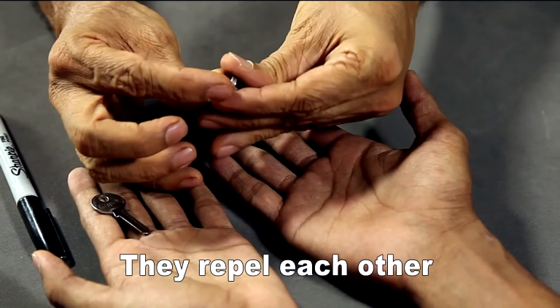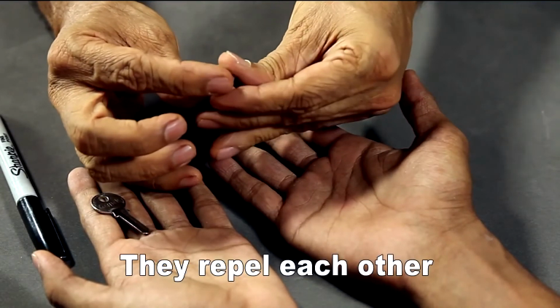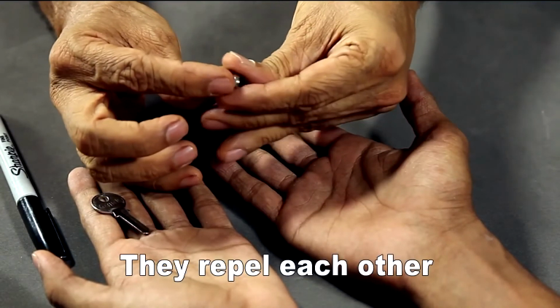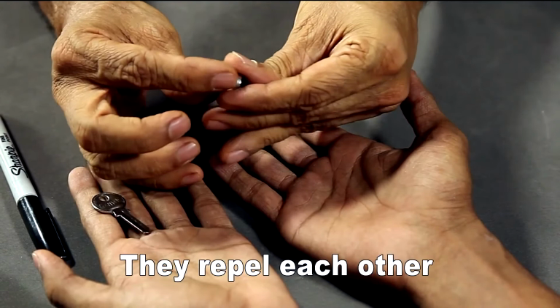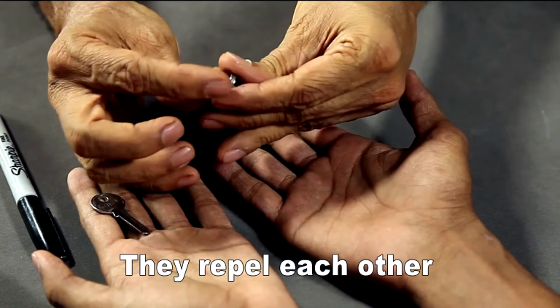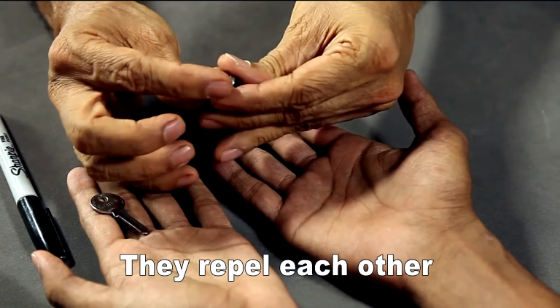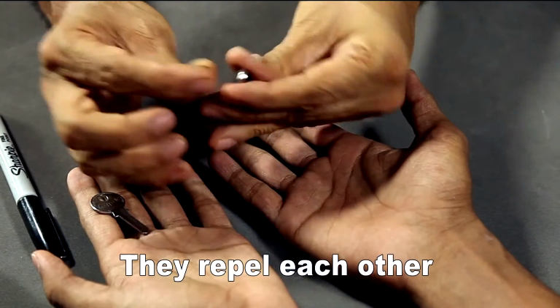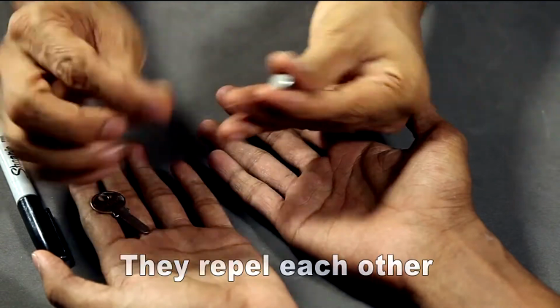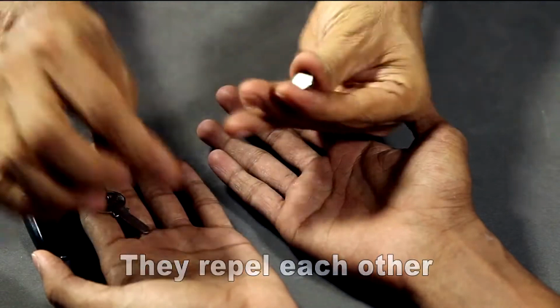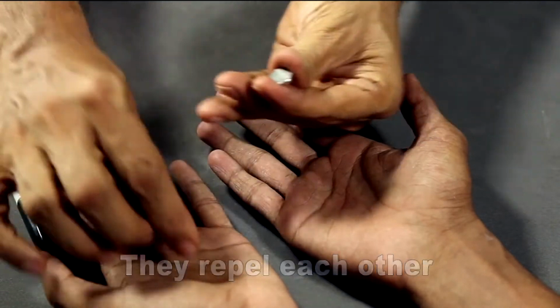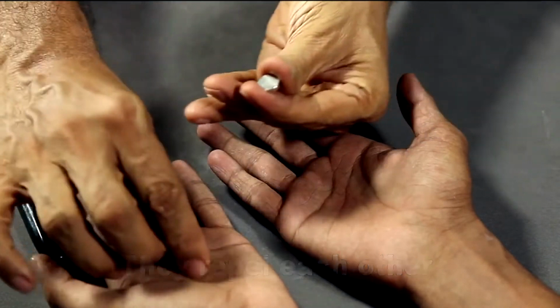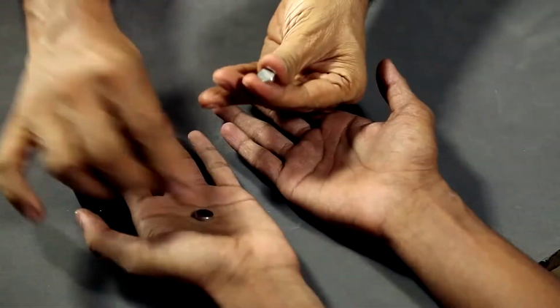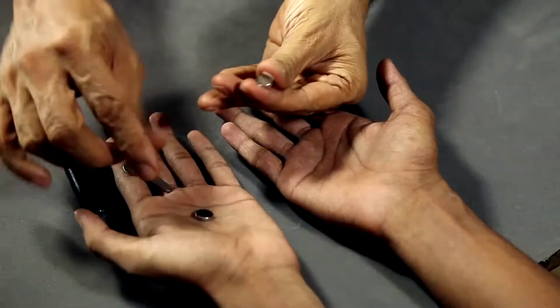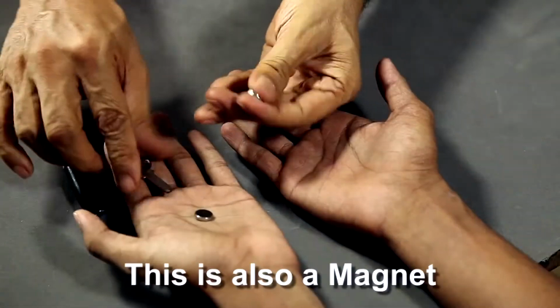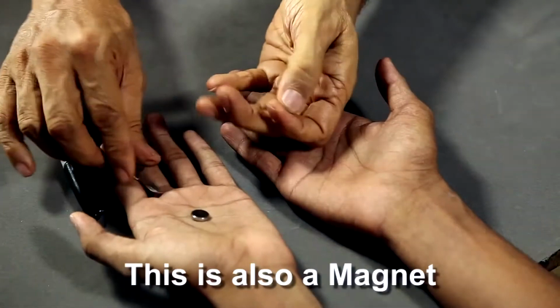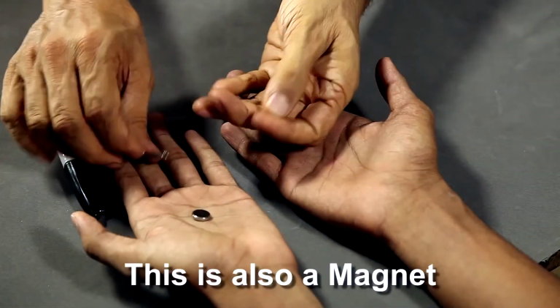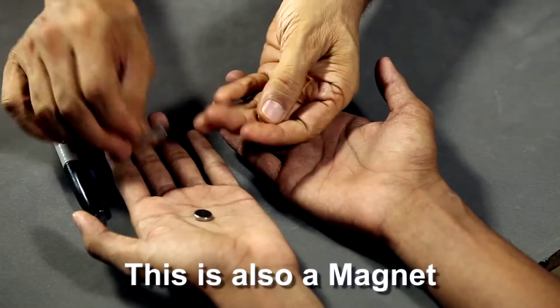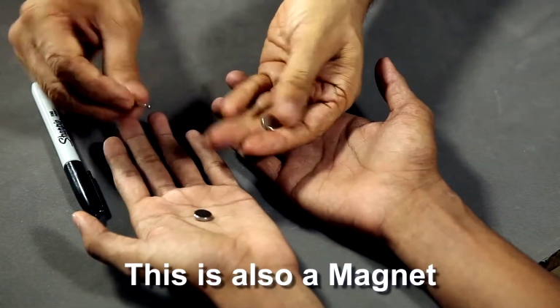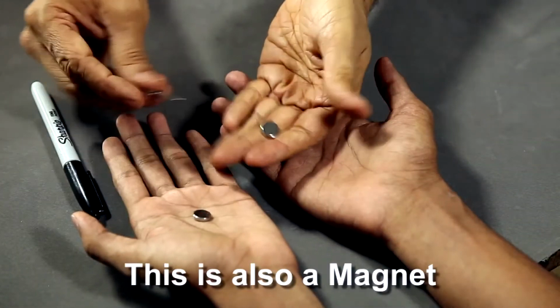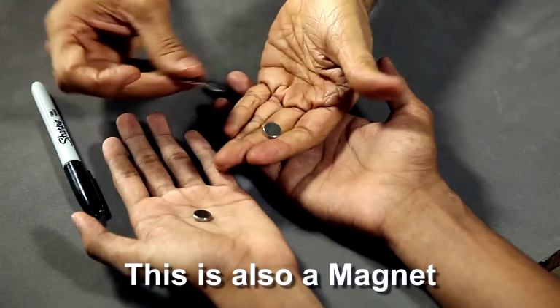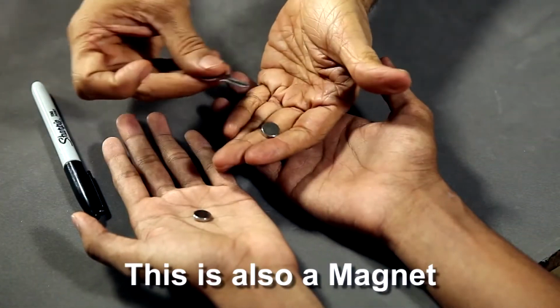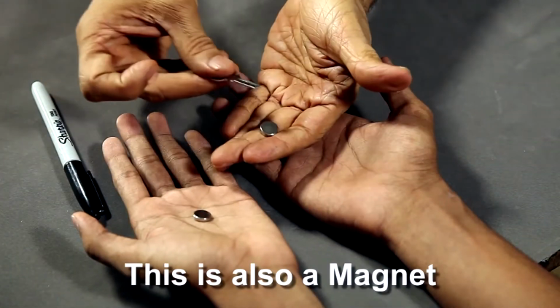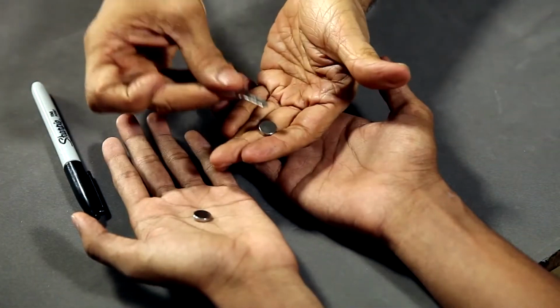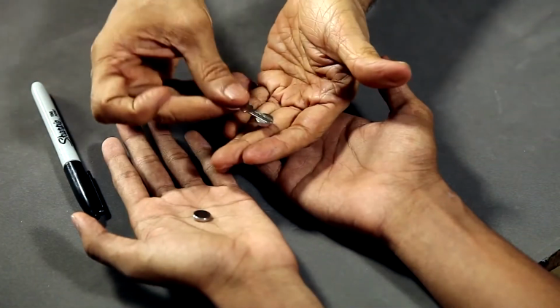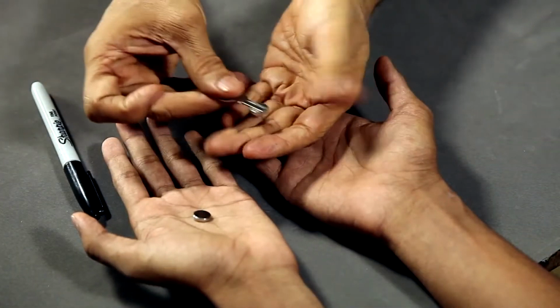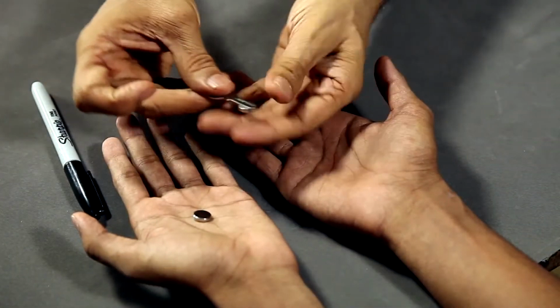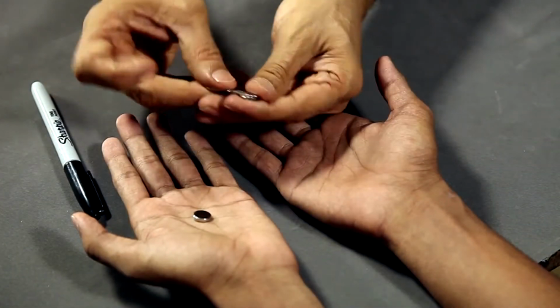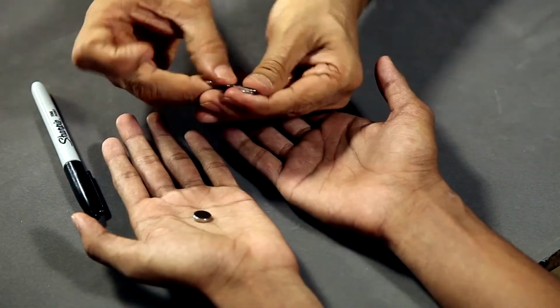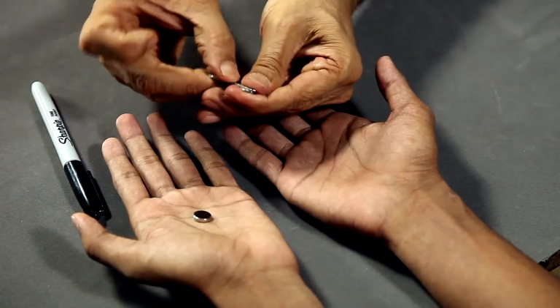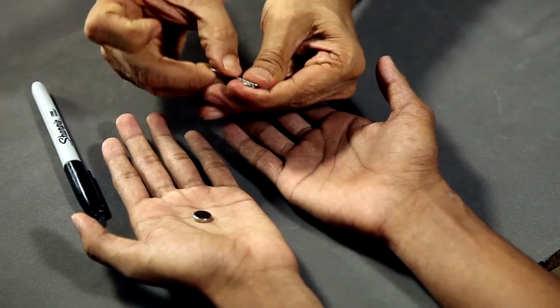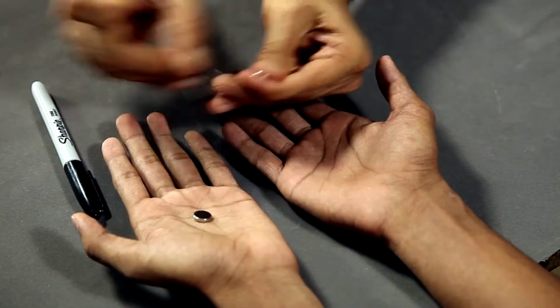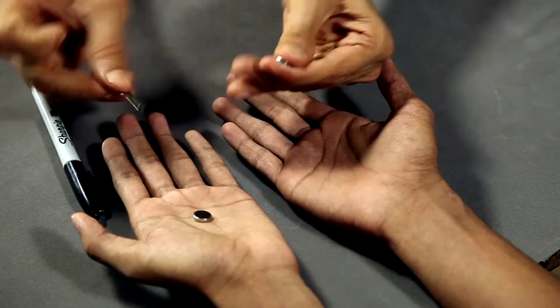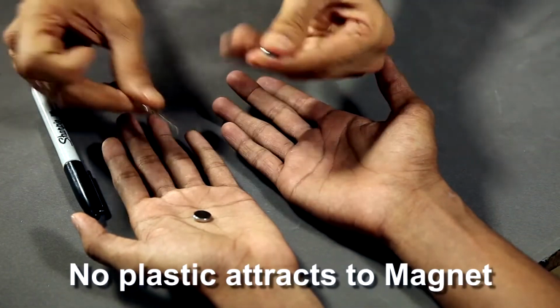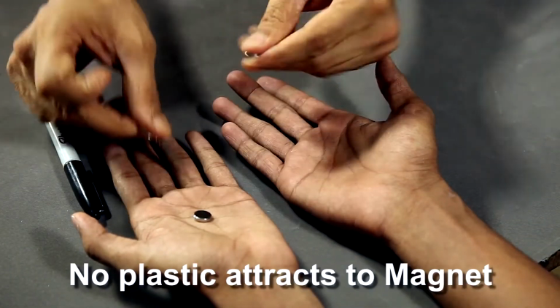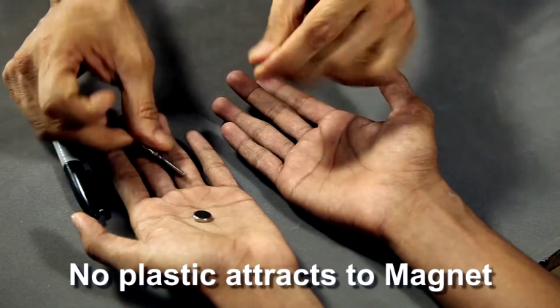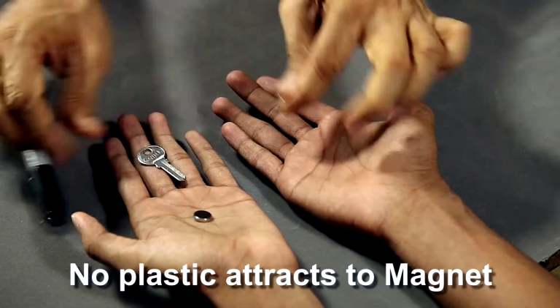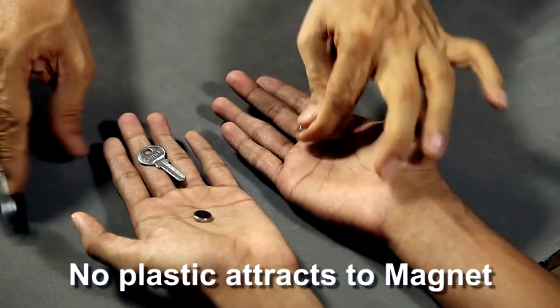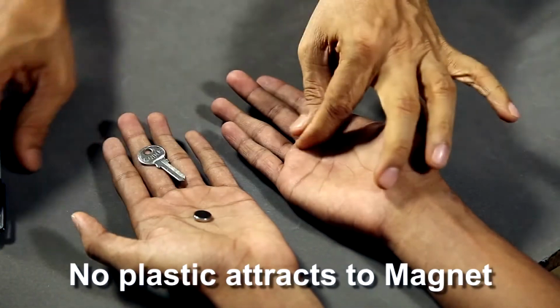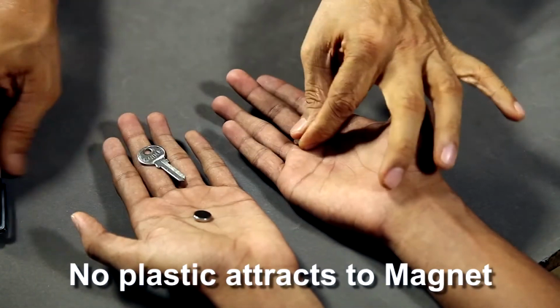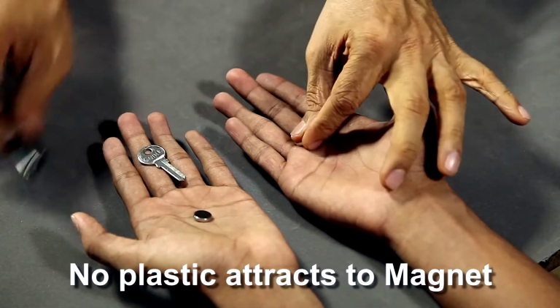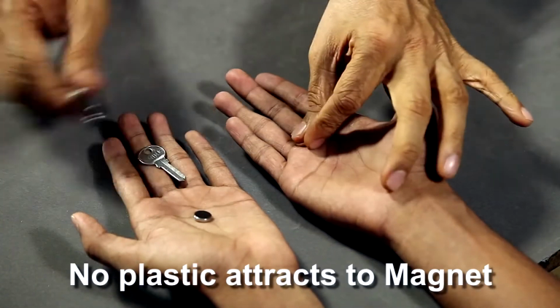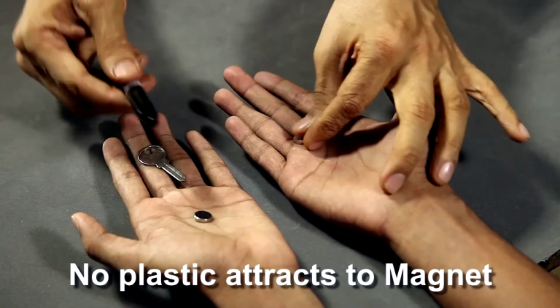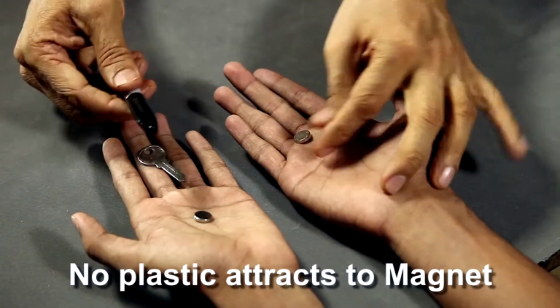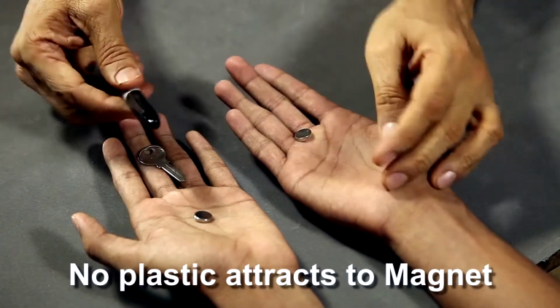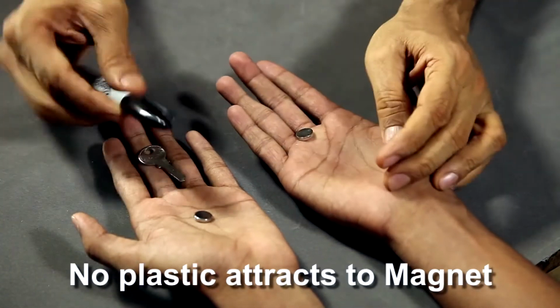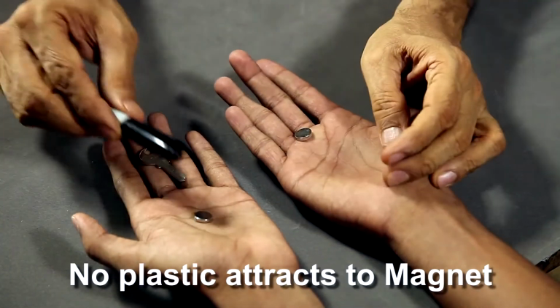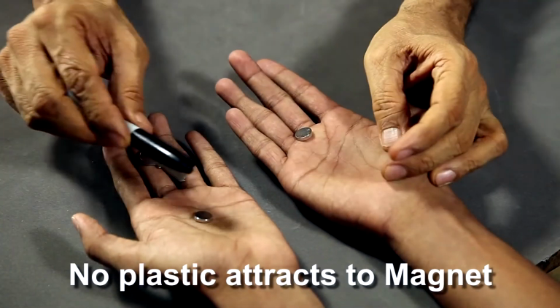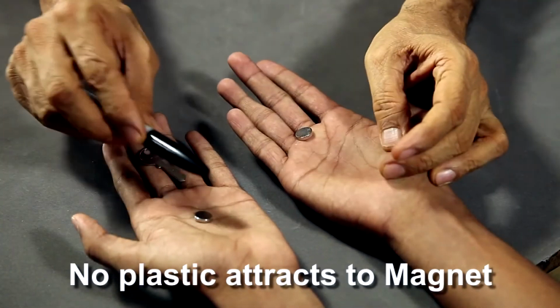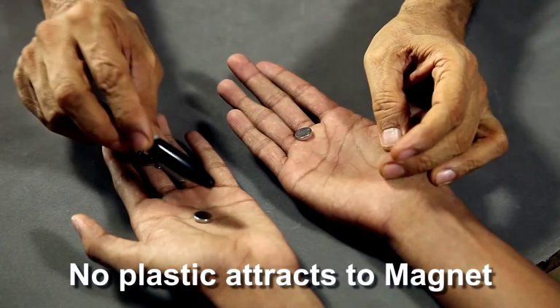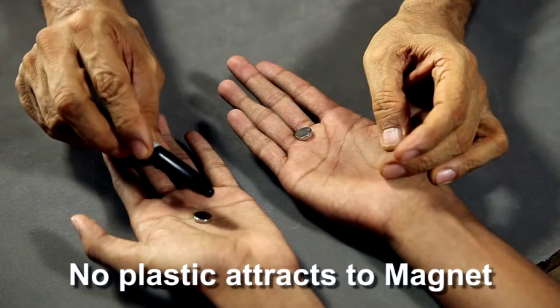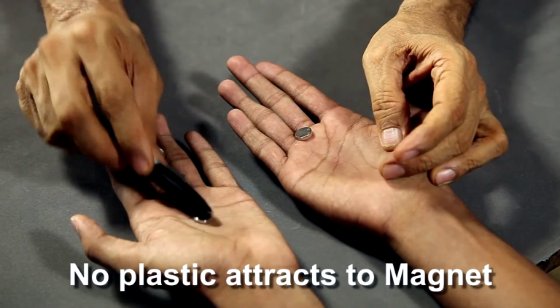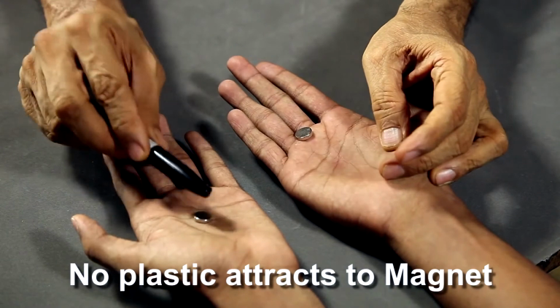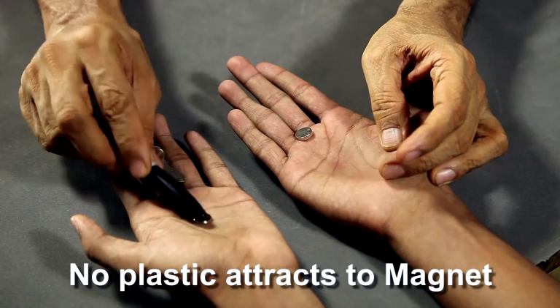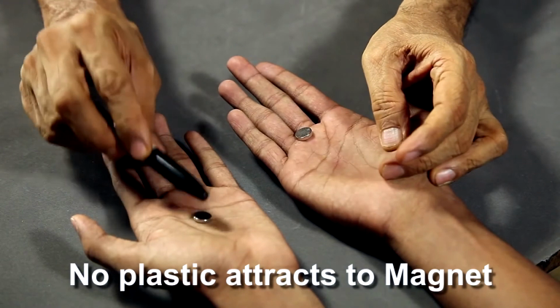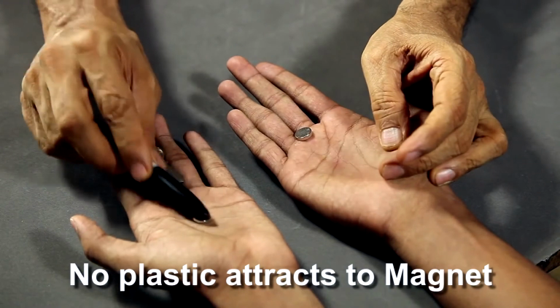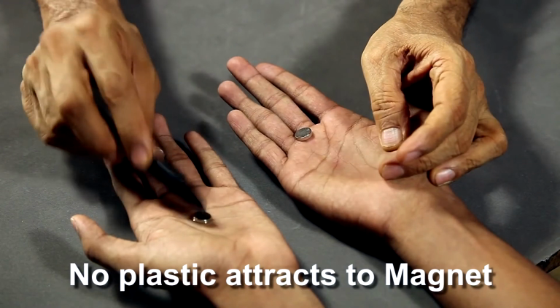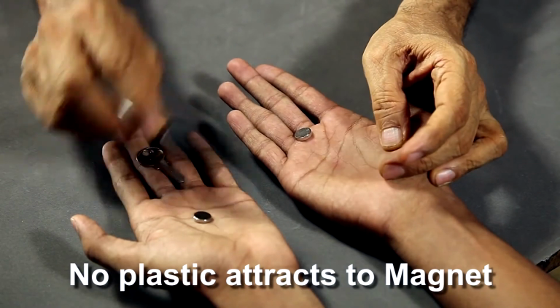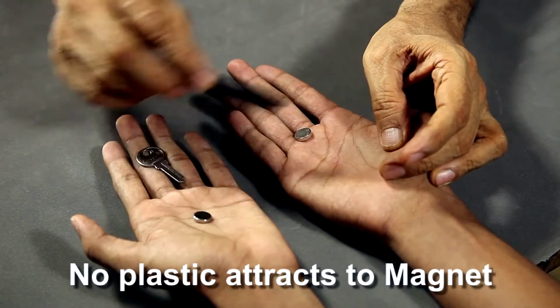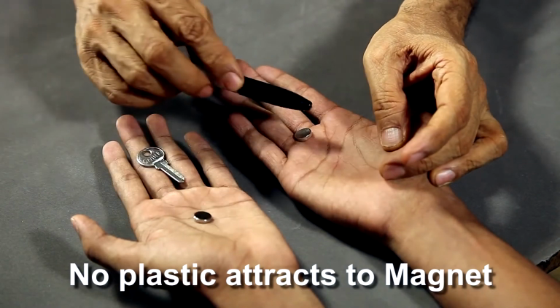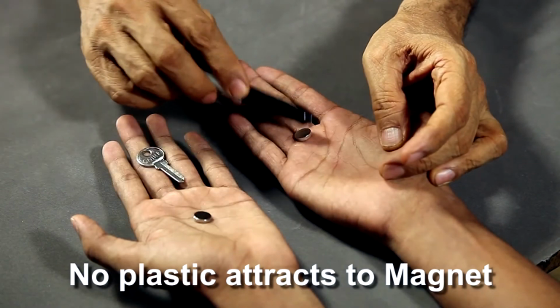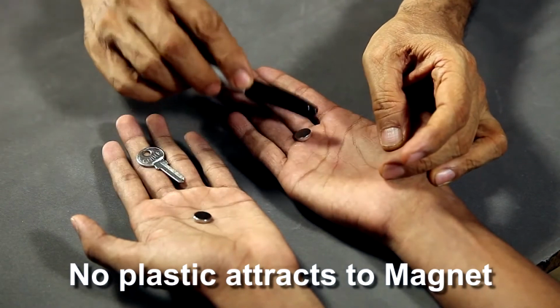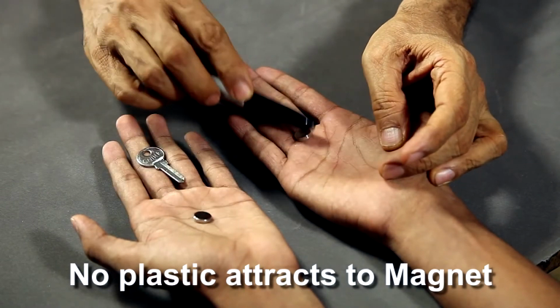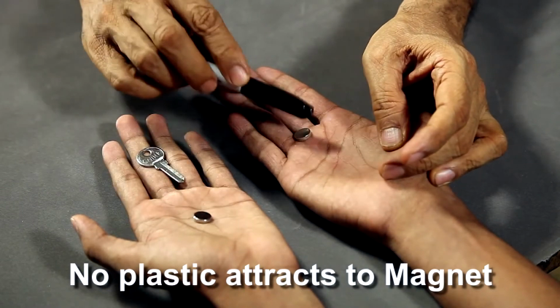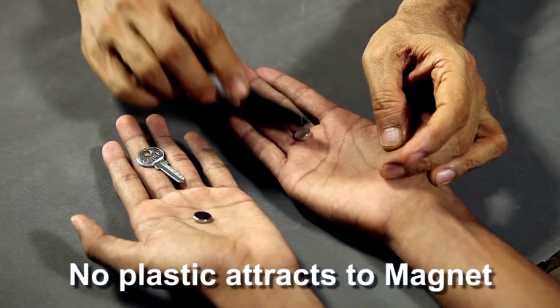But this magnet is also magnetic. What's interesting is even the plastic doesn't stick of course to the magnet.